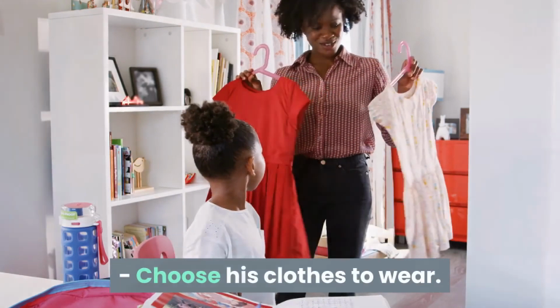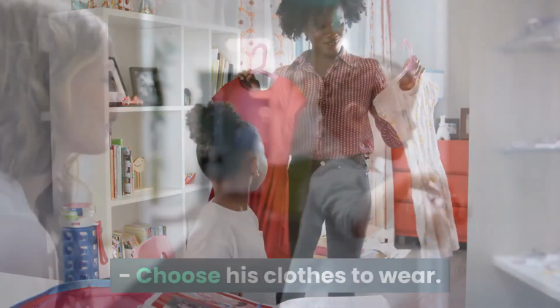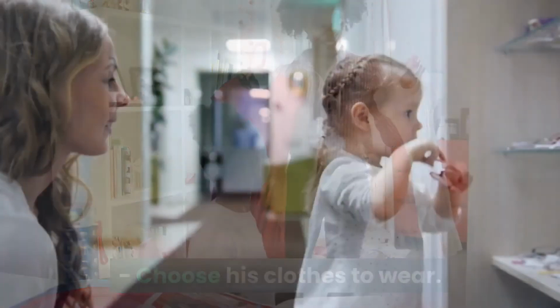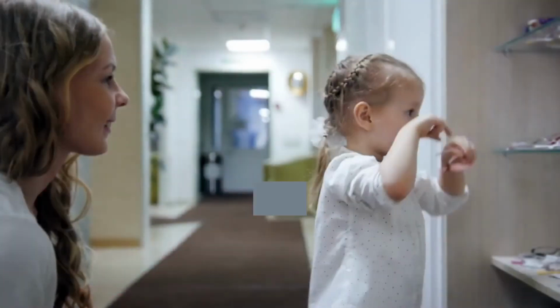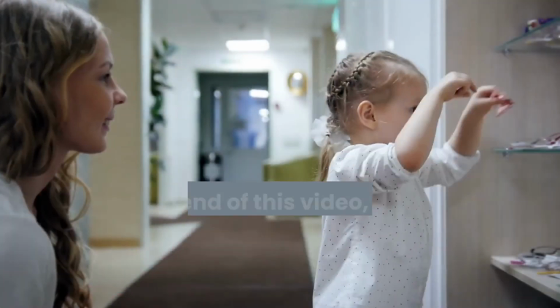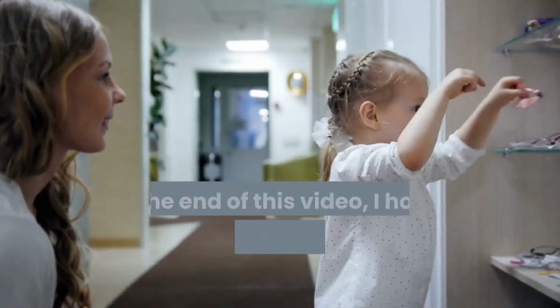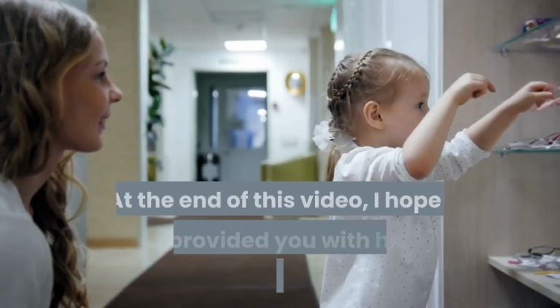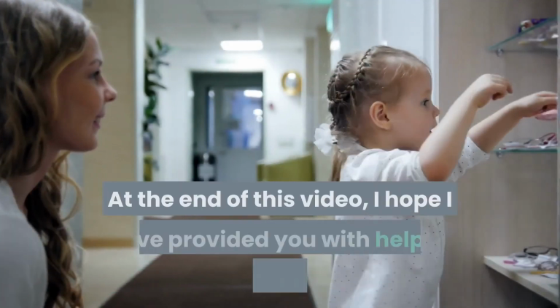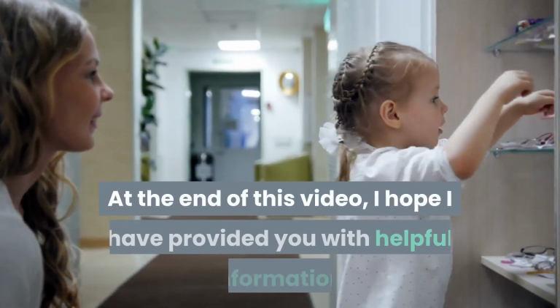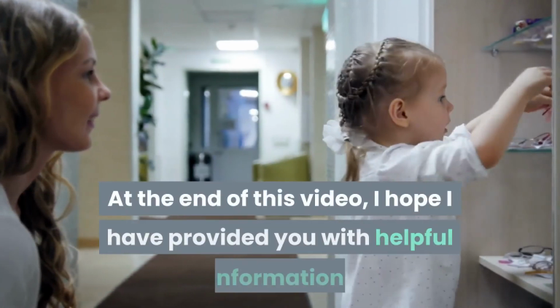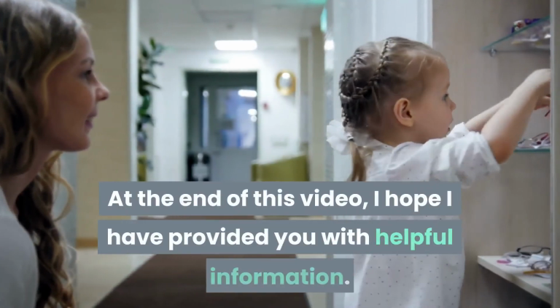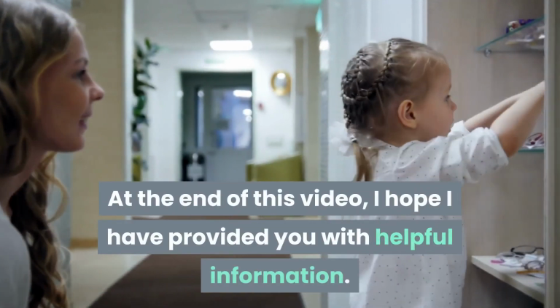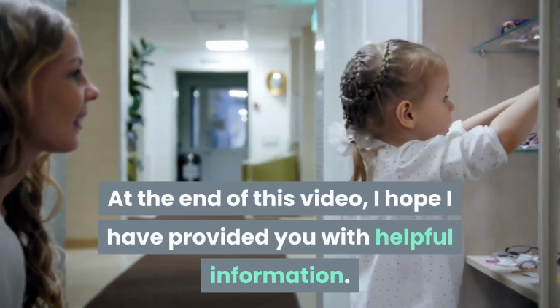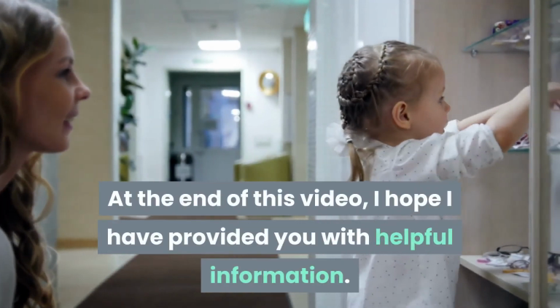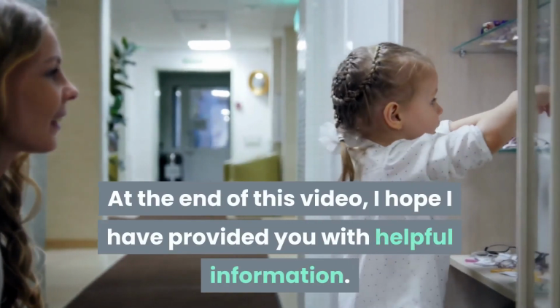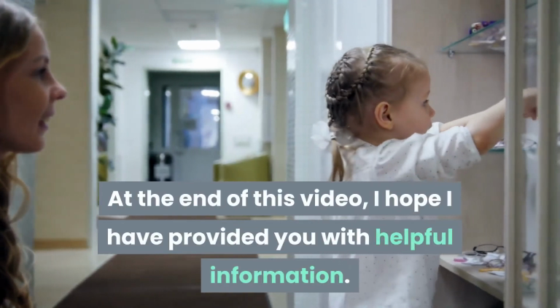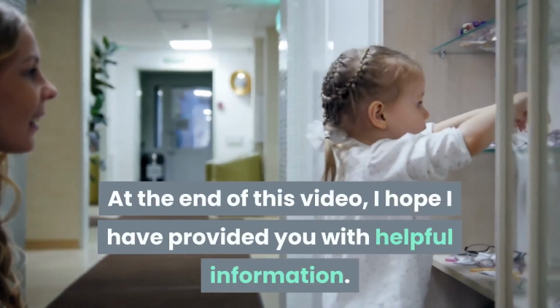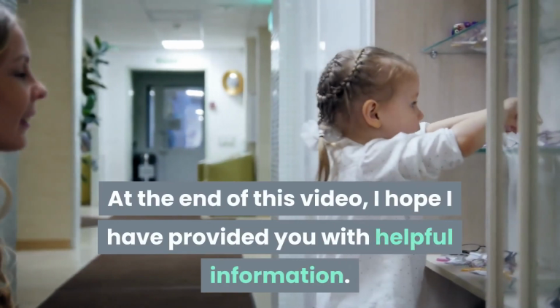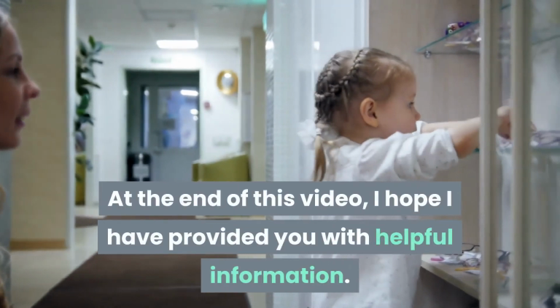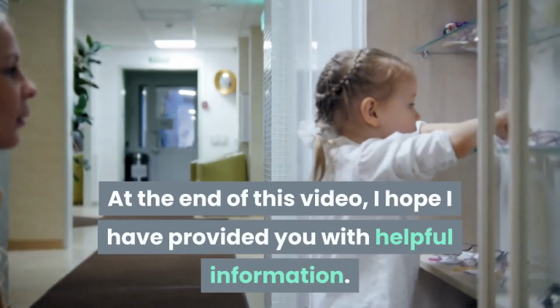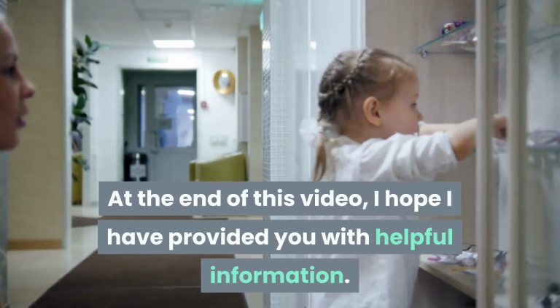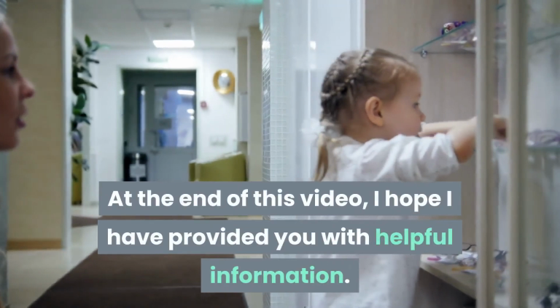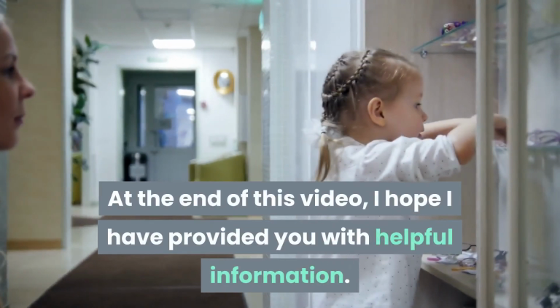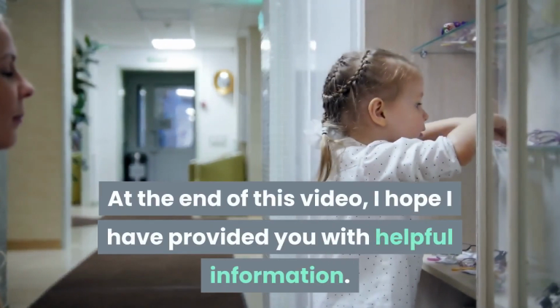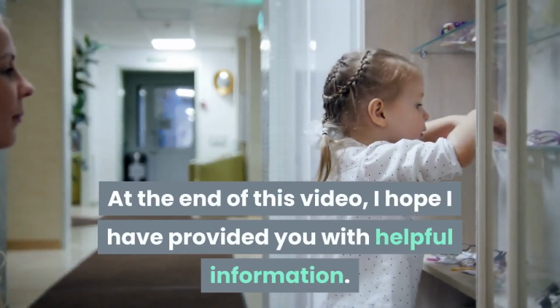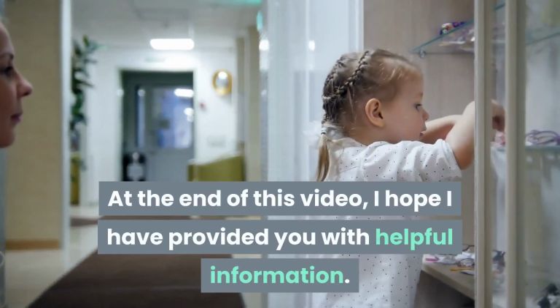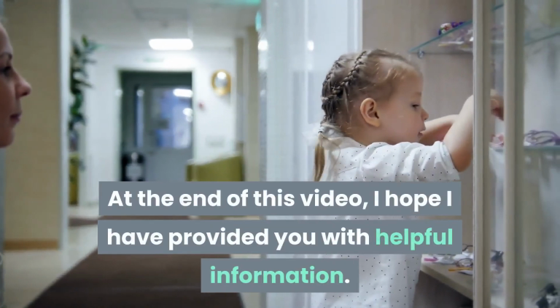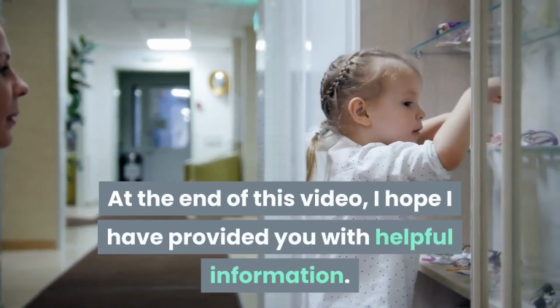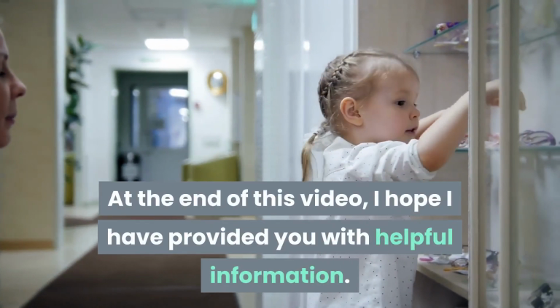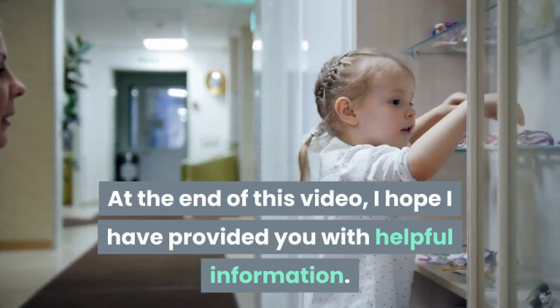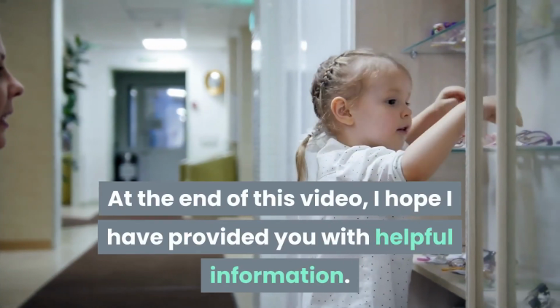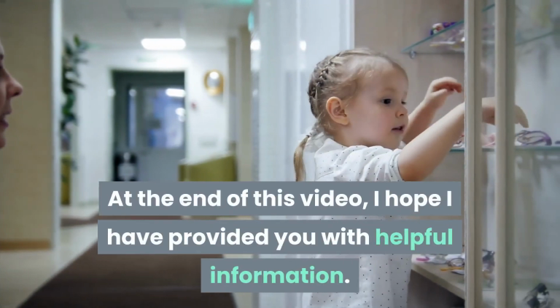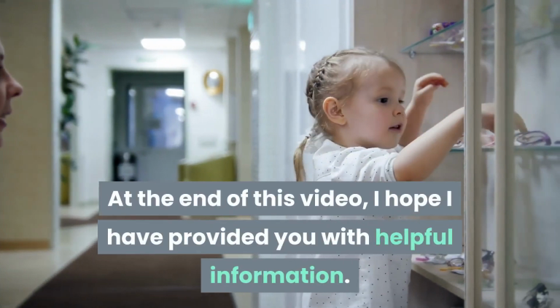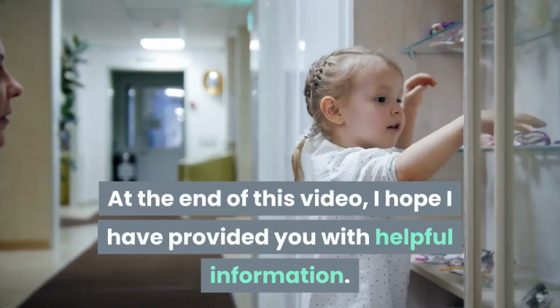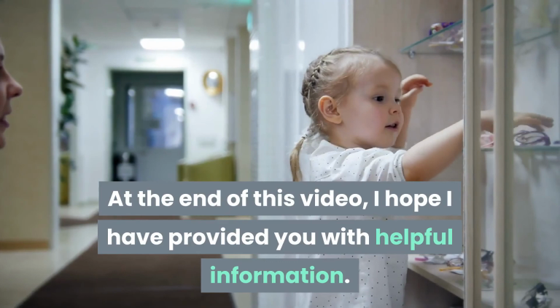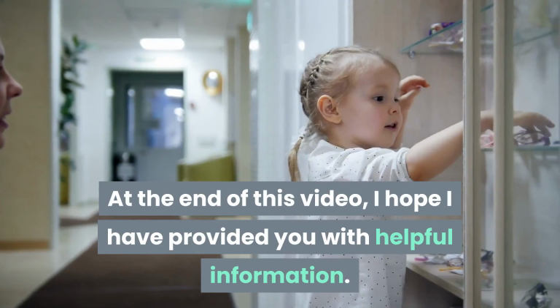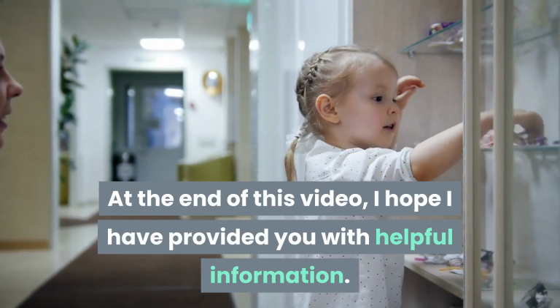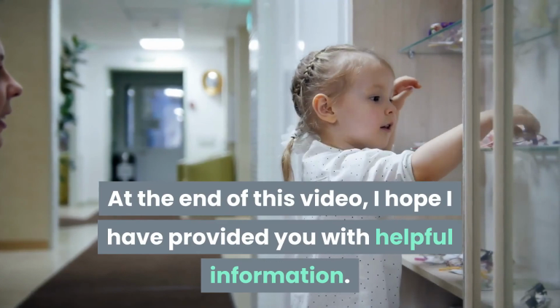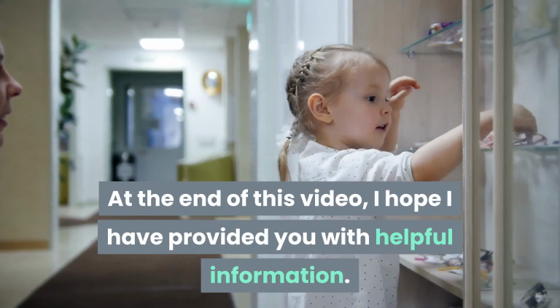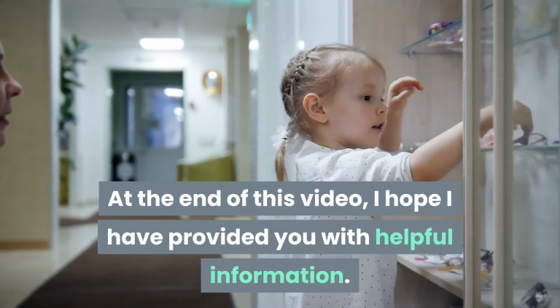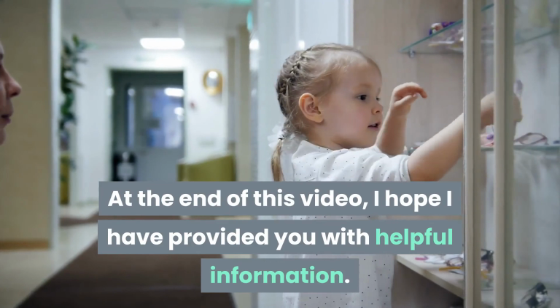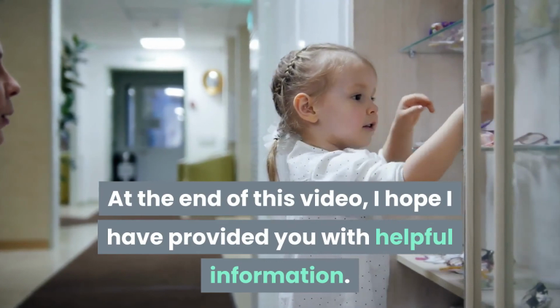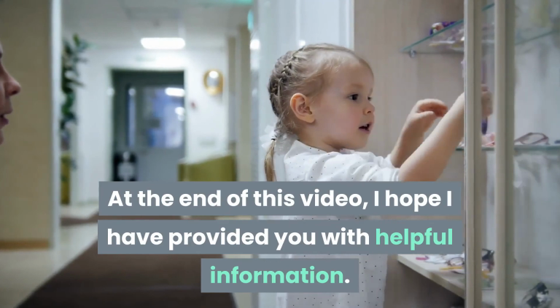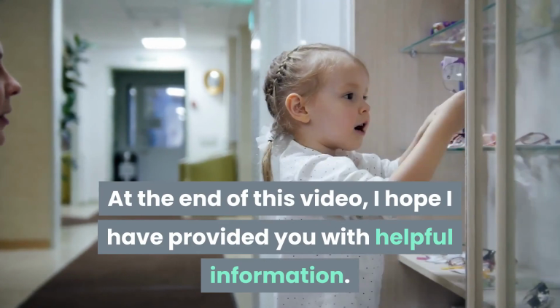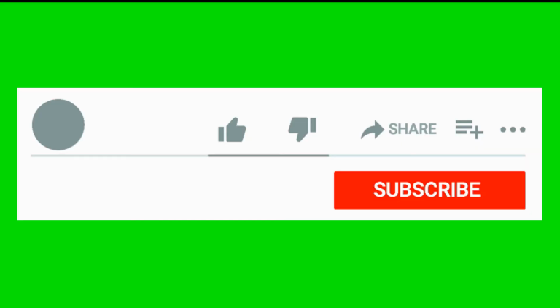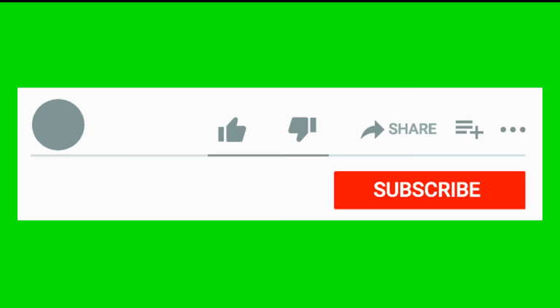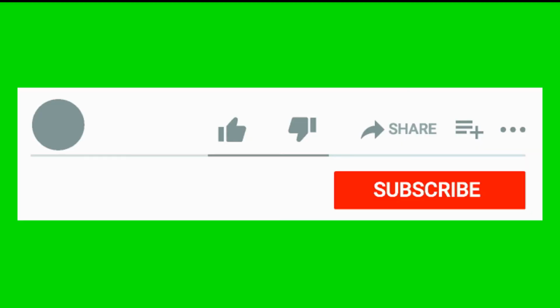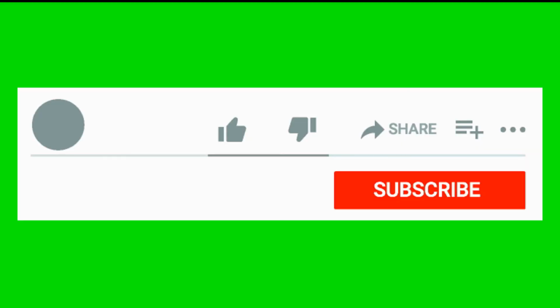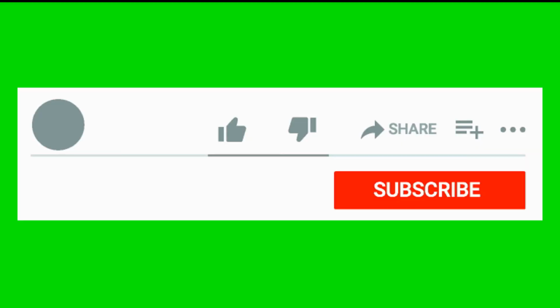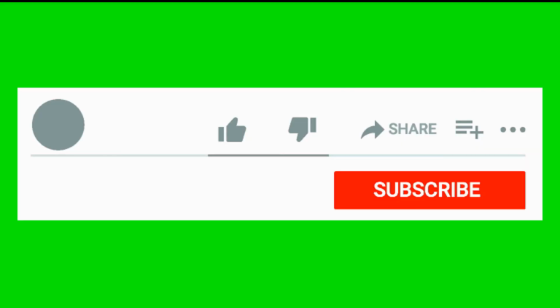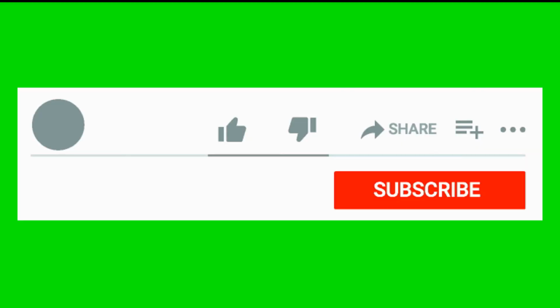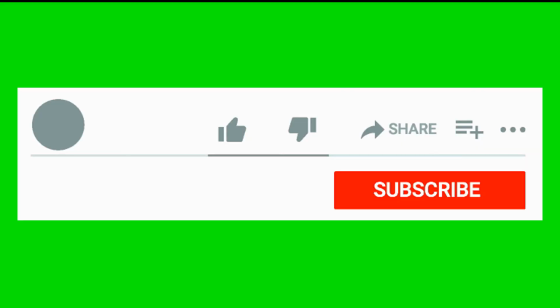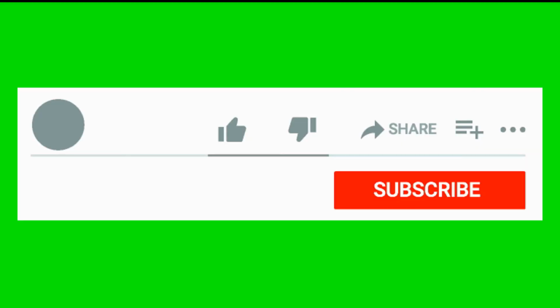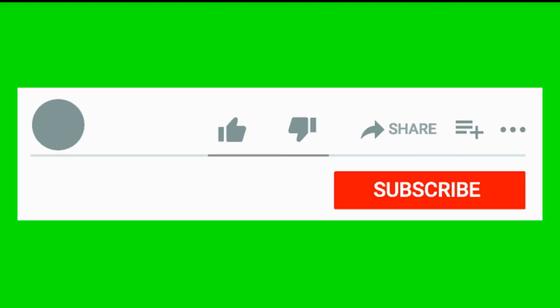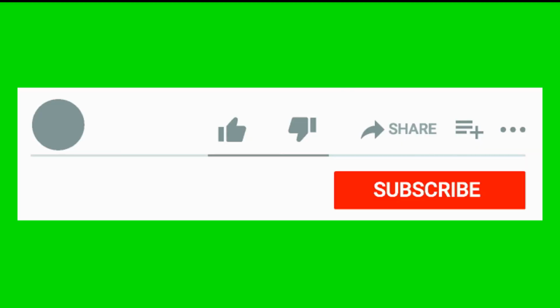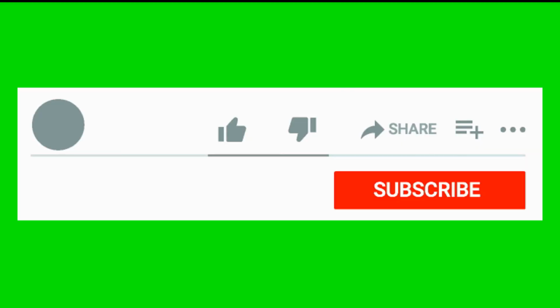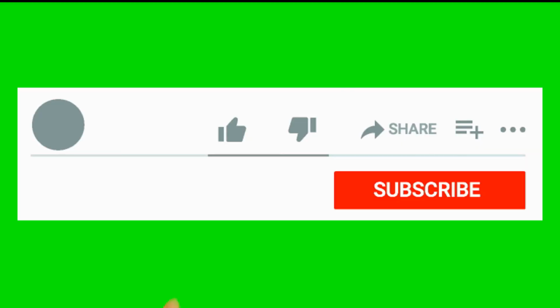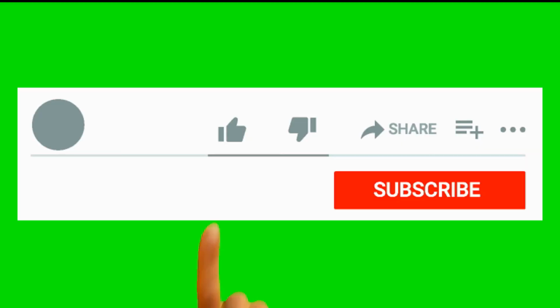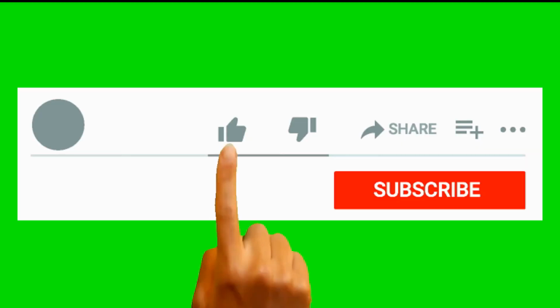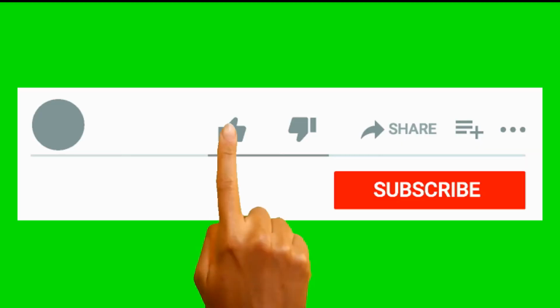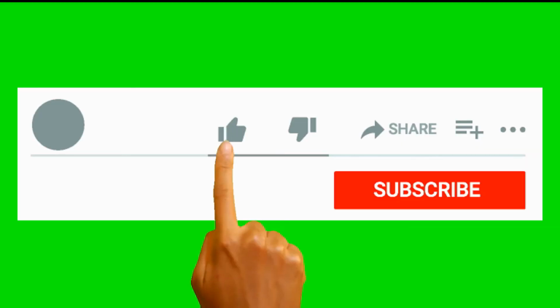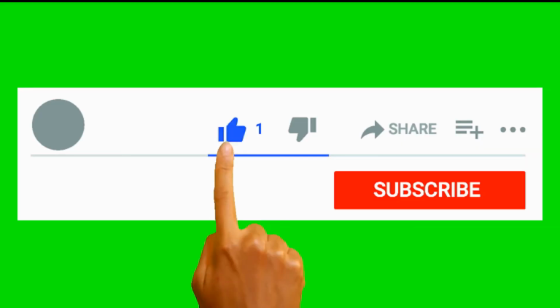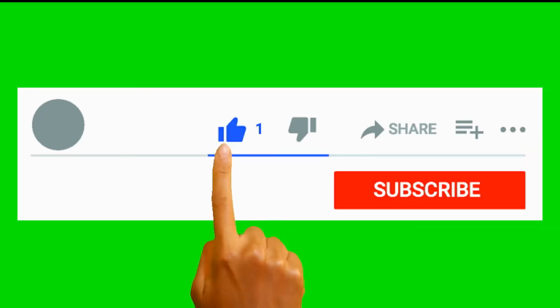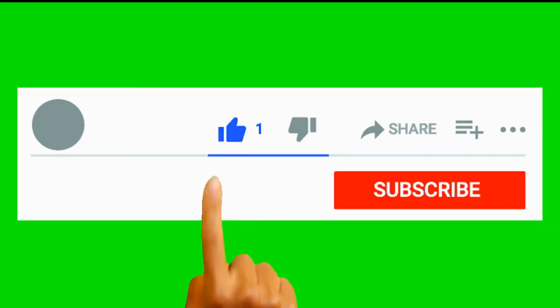At the end of this video, I hope I have provided you with helpful information. Like this video and subscribe to this channel.